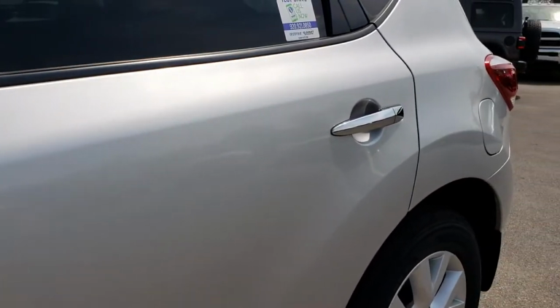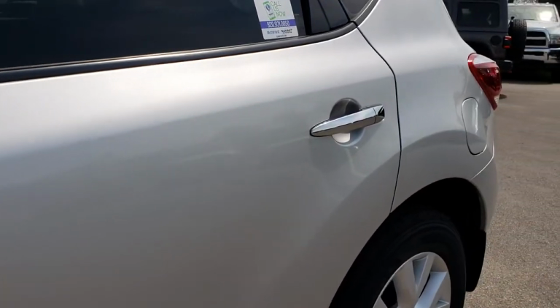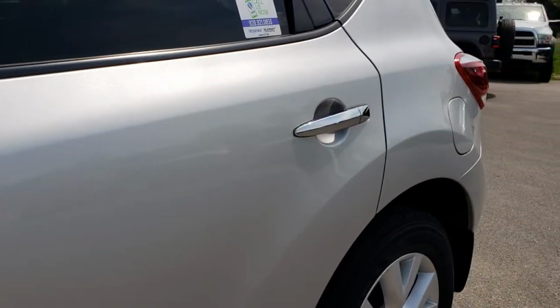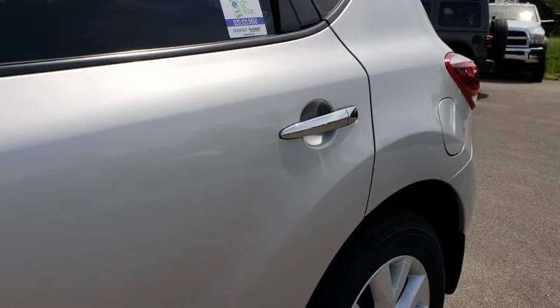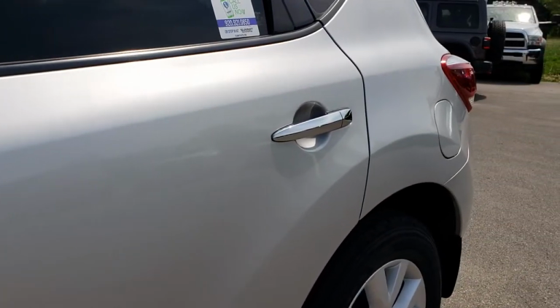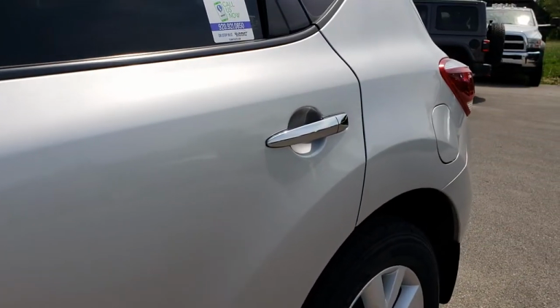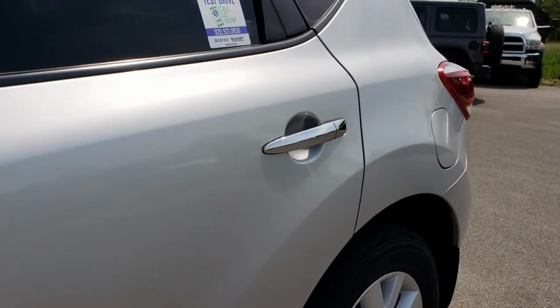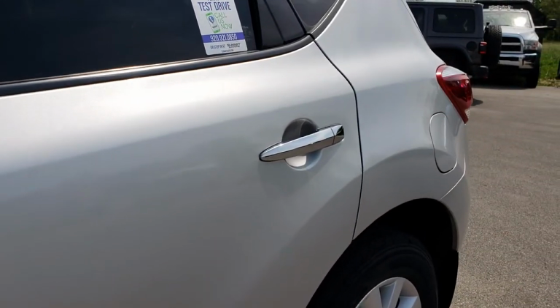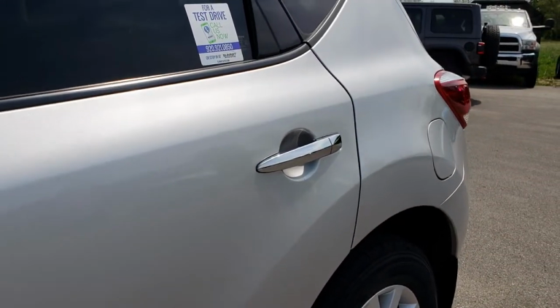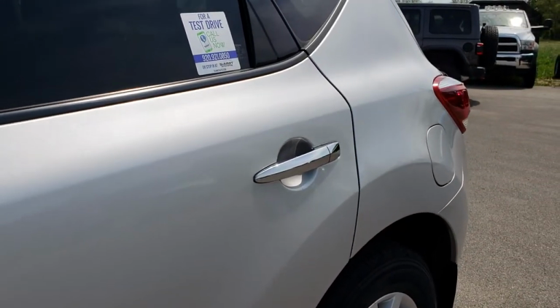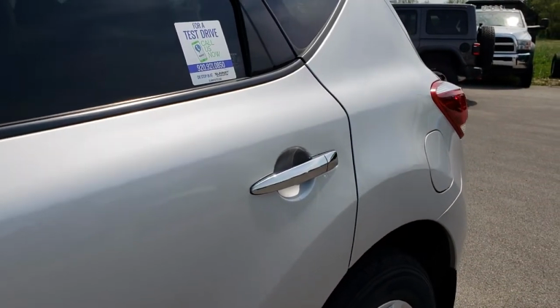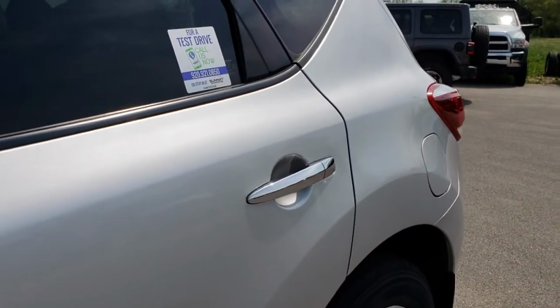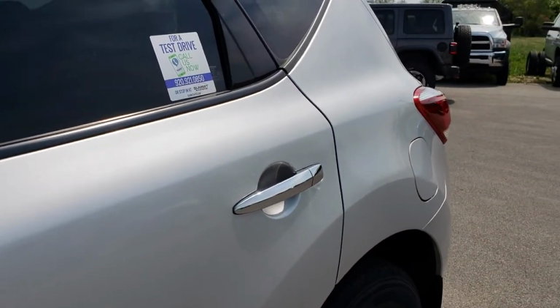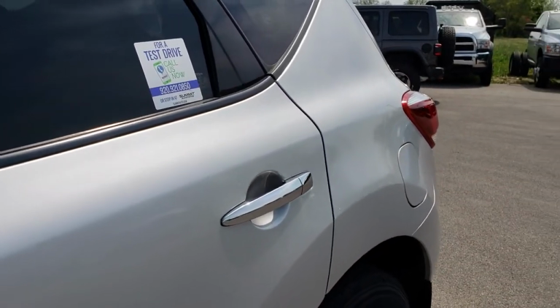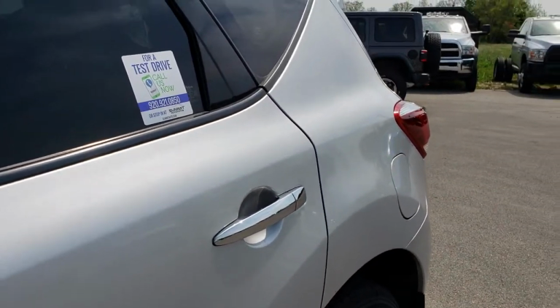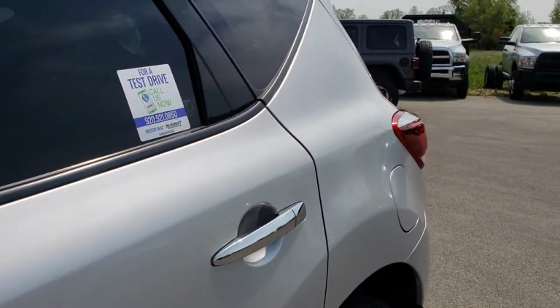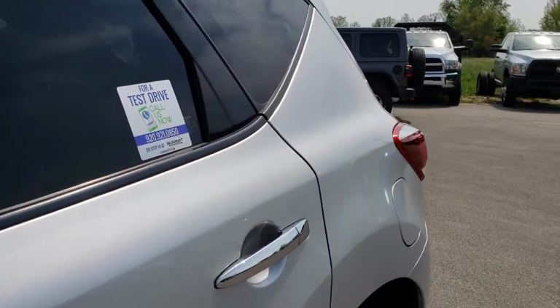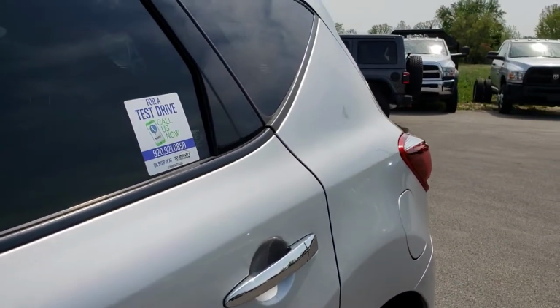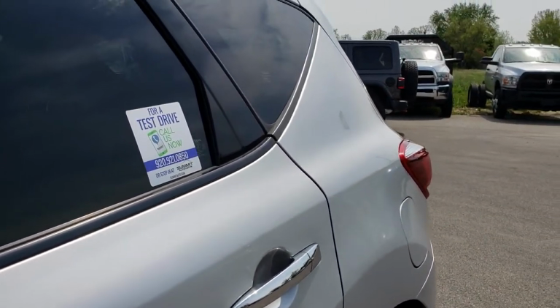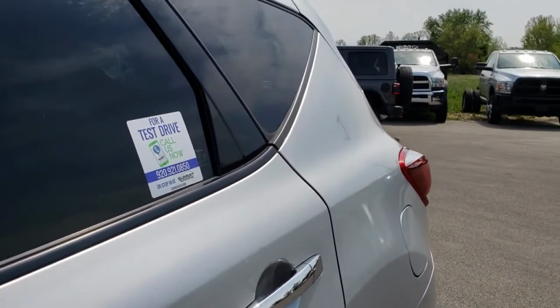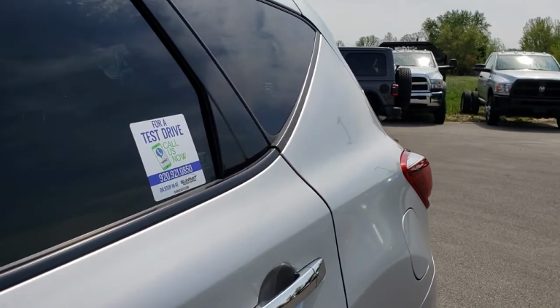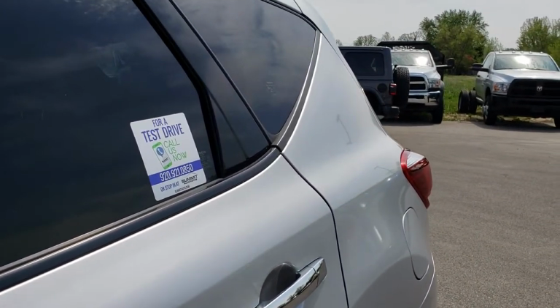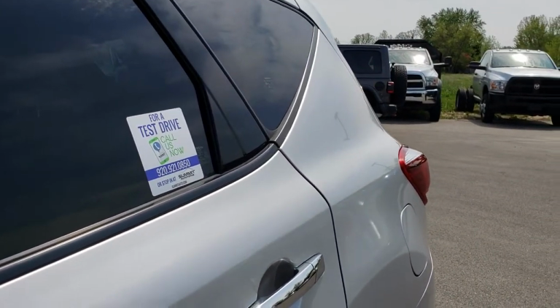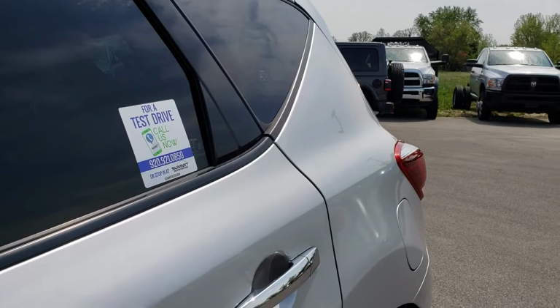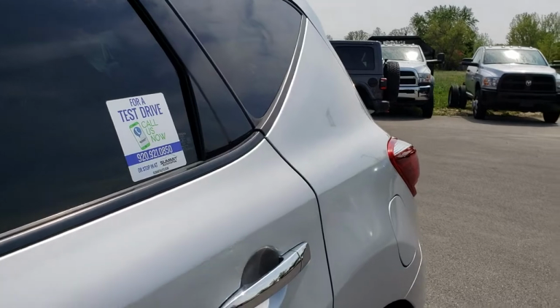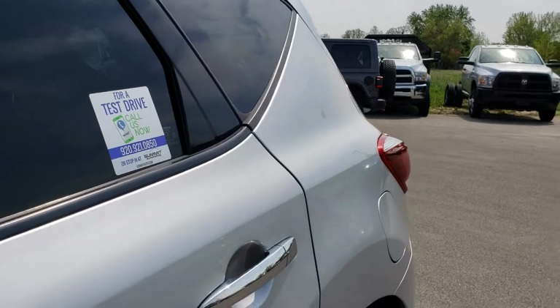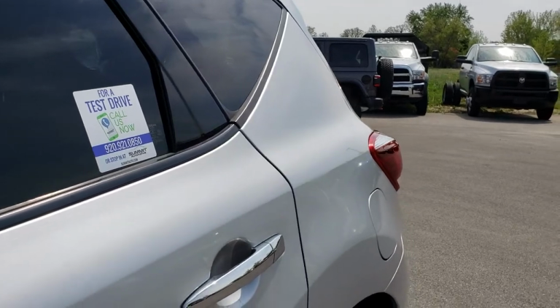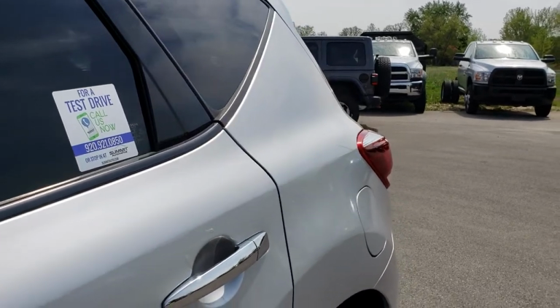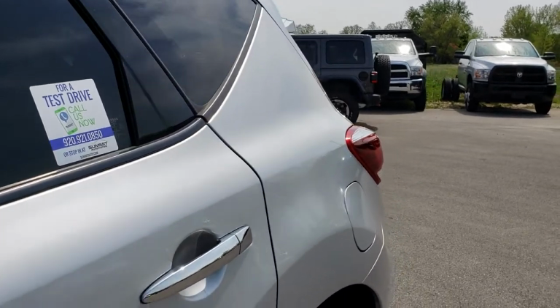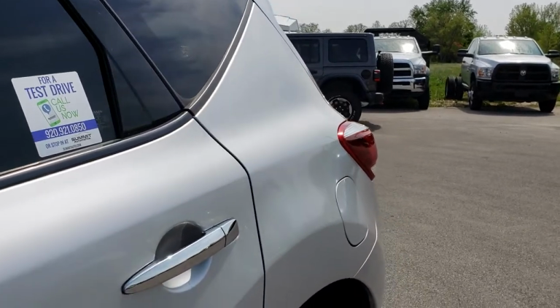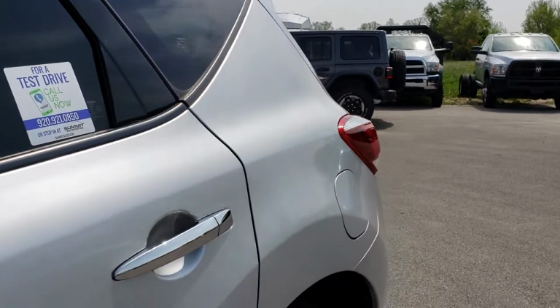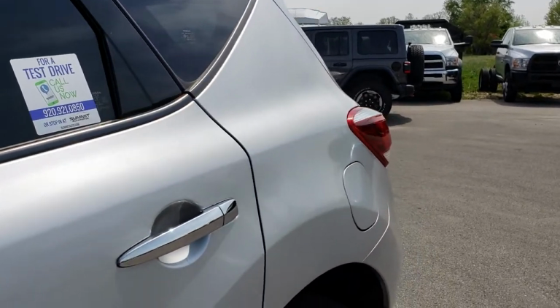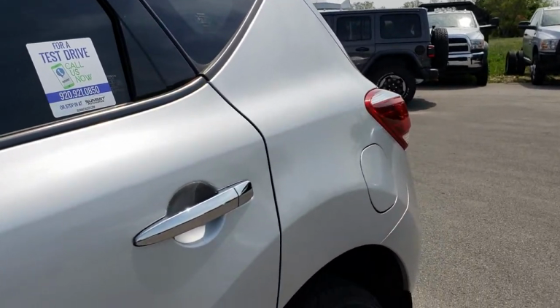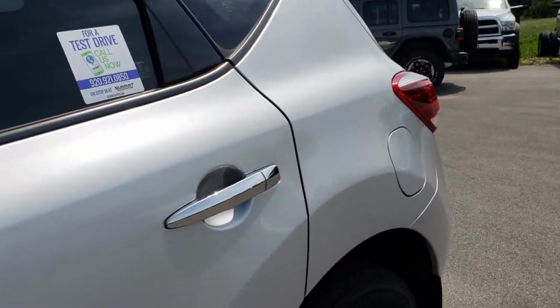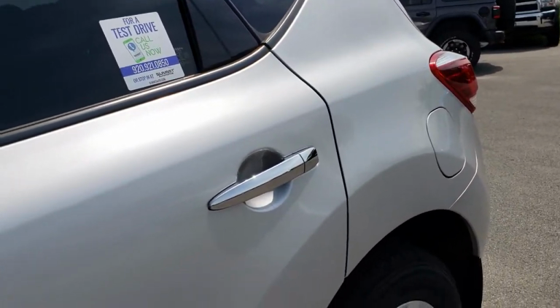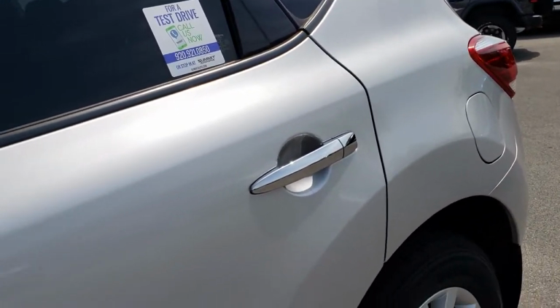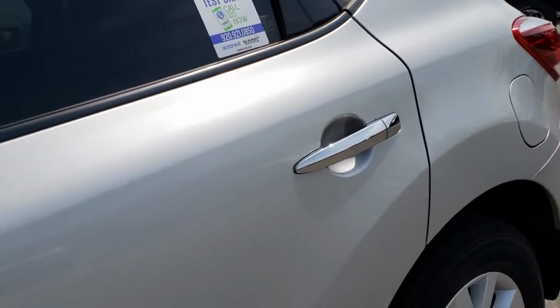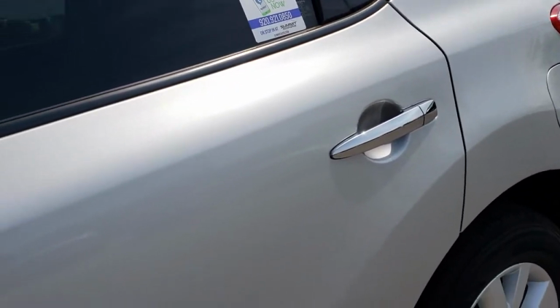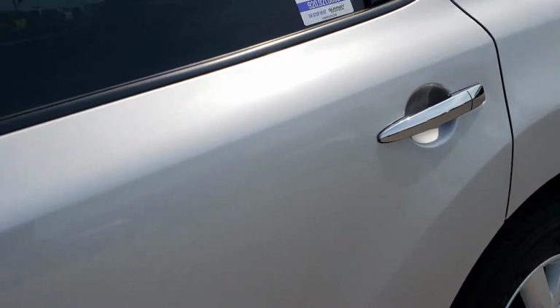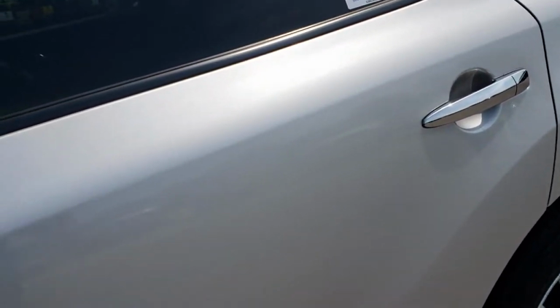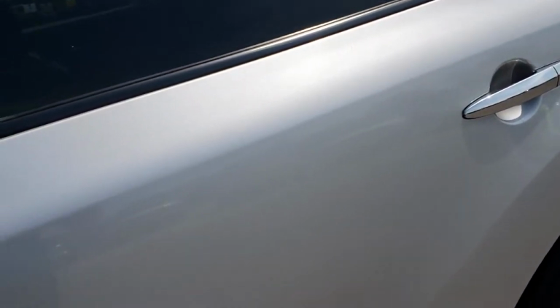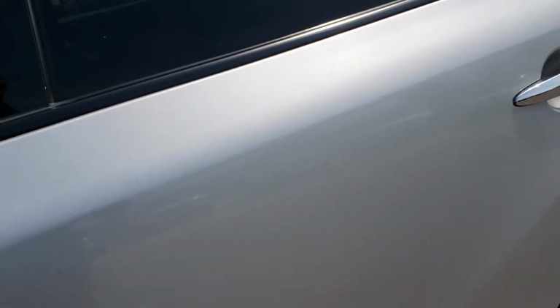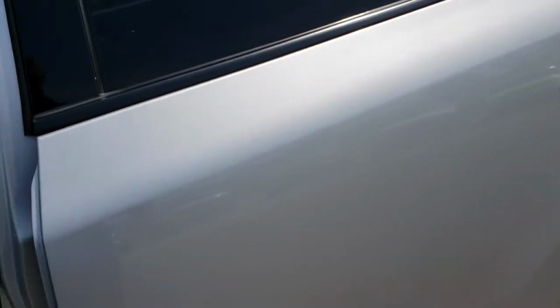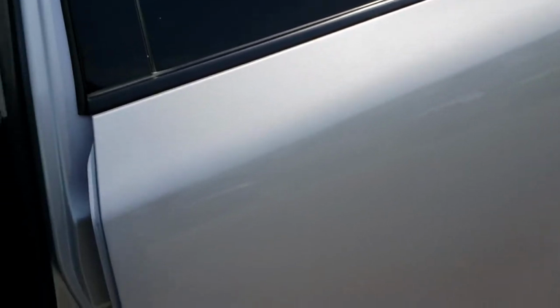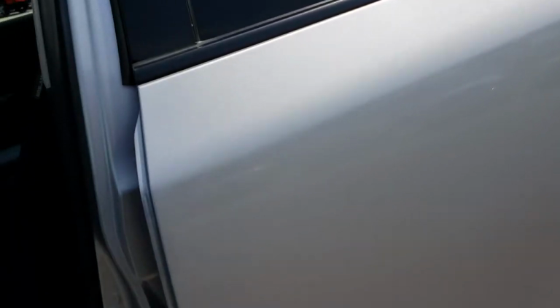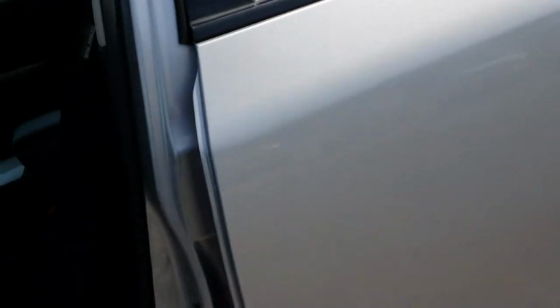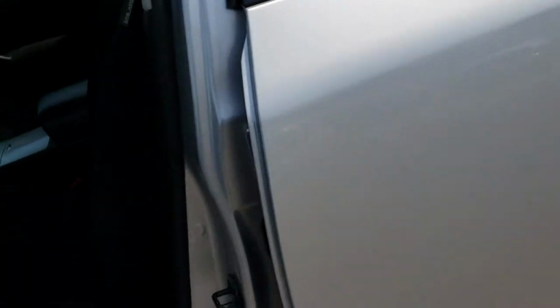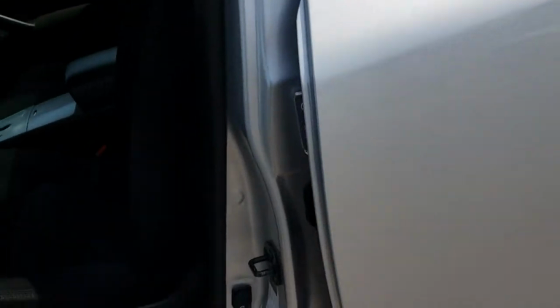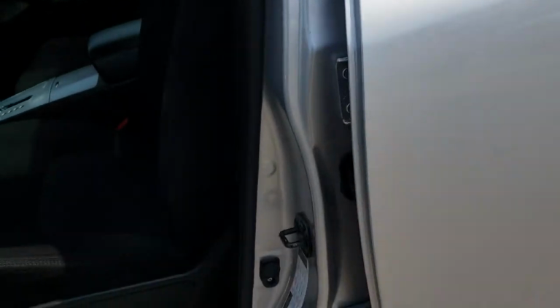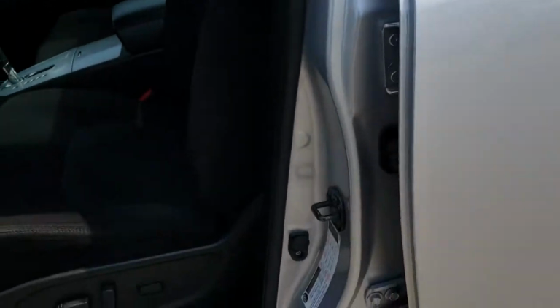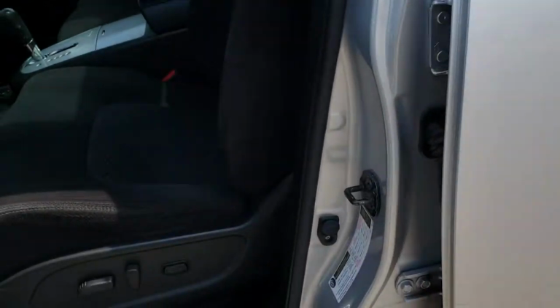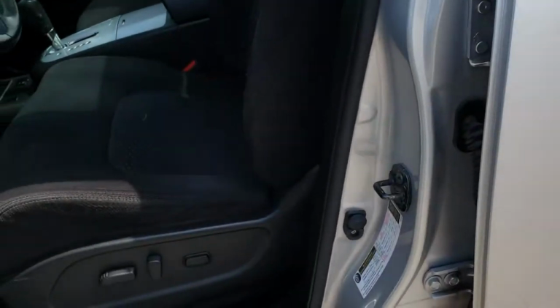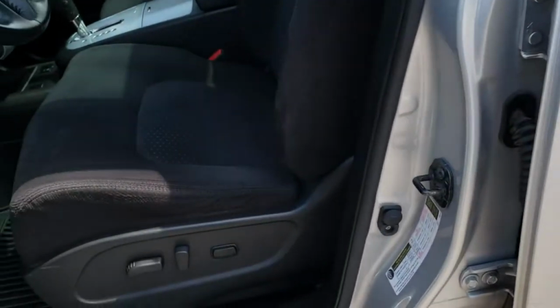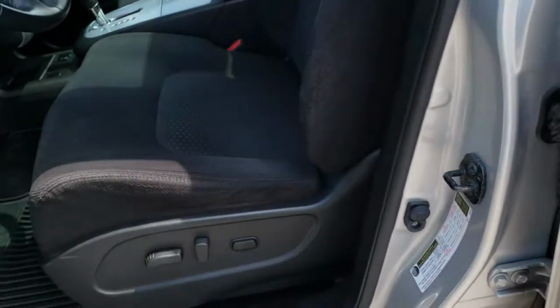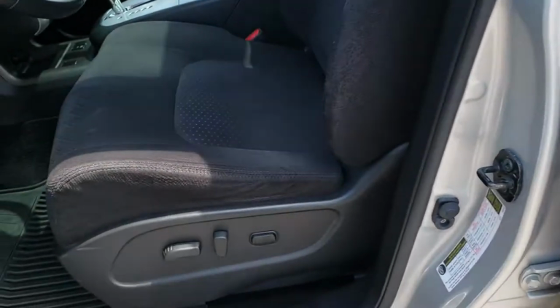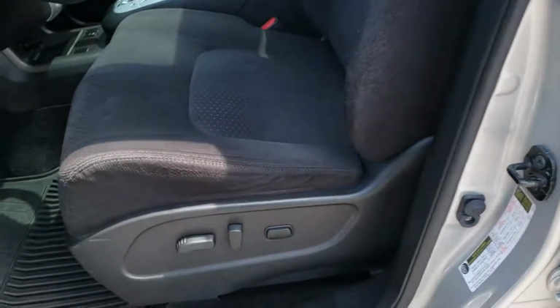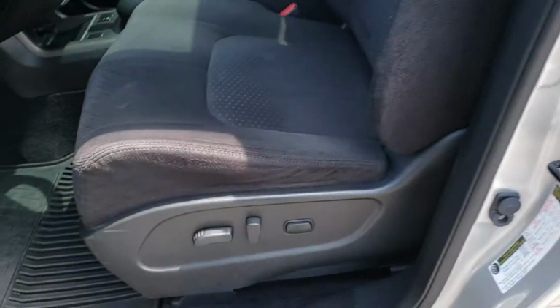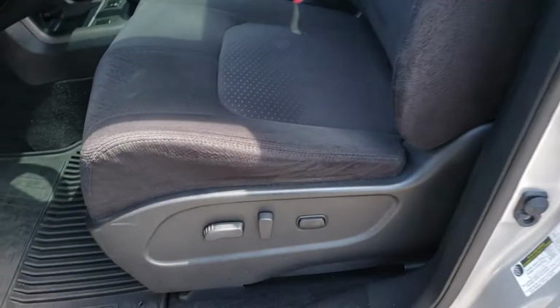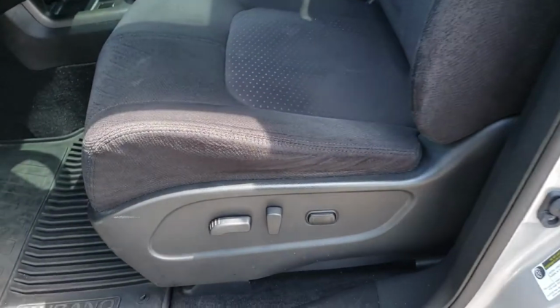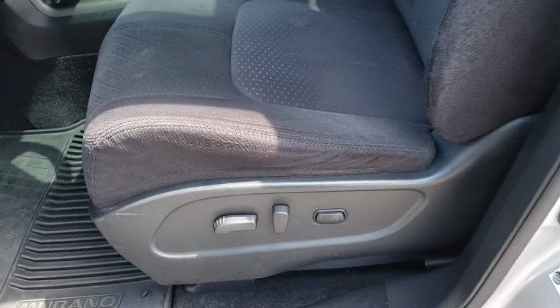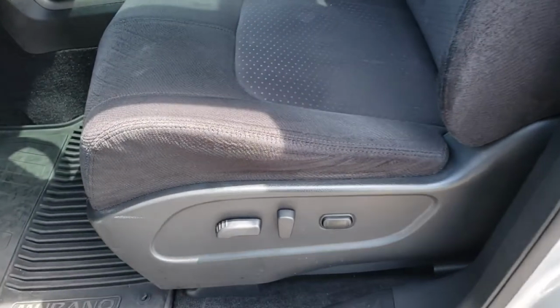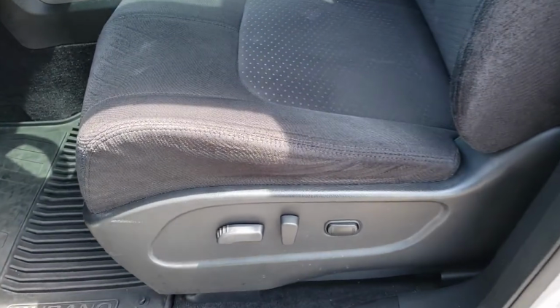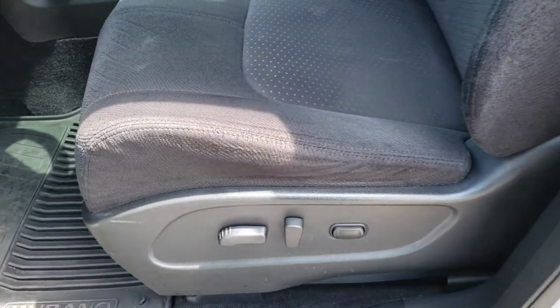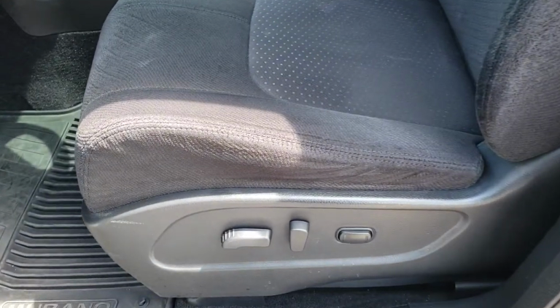Back storage area is really nice and clean with a factory floor mat back here. Those seats do fold down for extra storage, and you can actually do it from the handle right there — it puts that seat down for you. That's really why we do the videos, because it gives you just a little bit more information than just pictures.